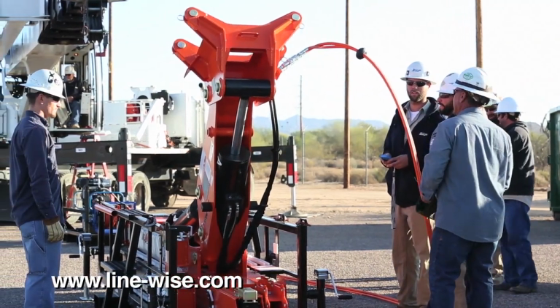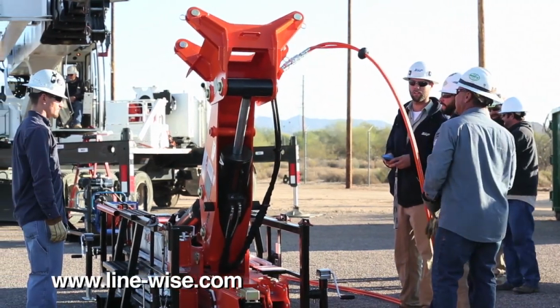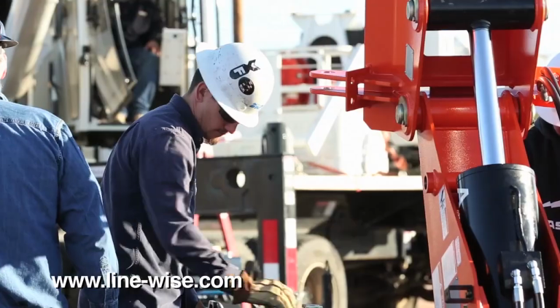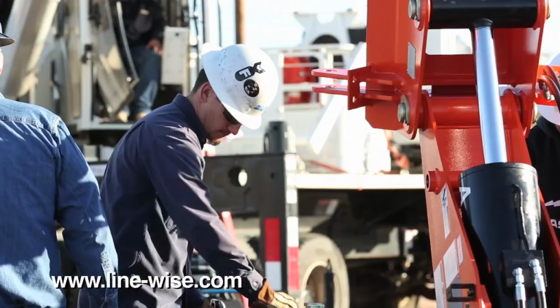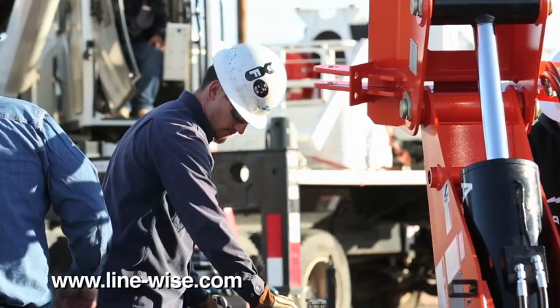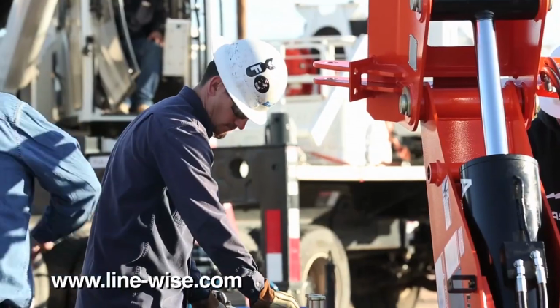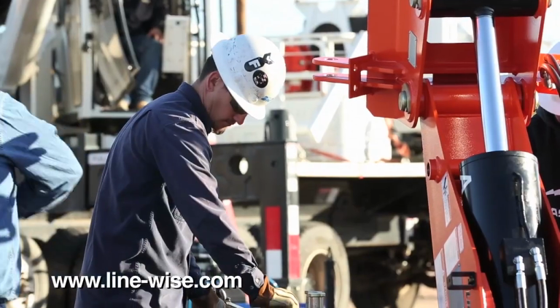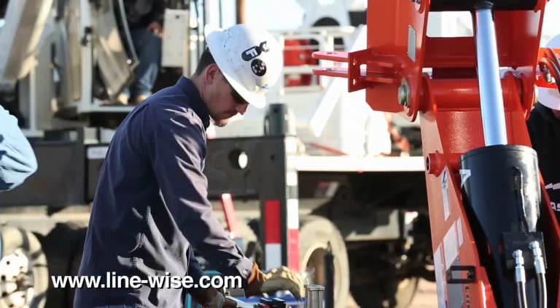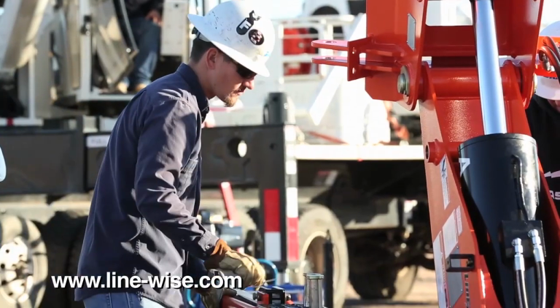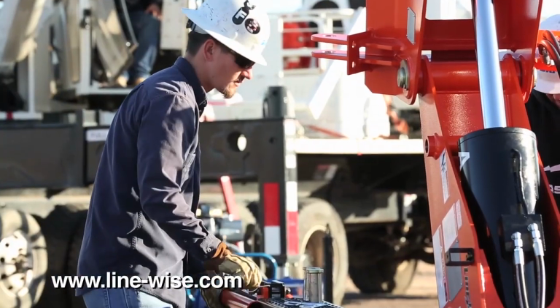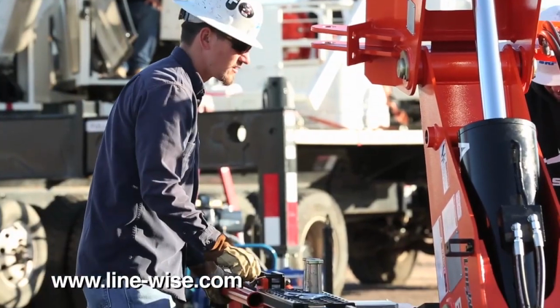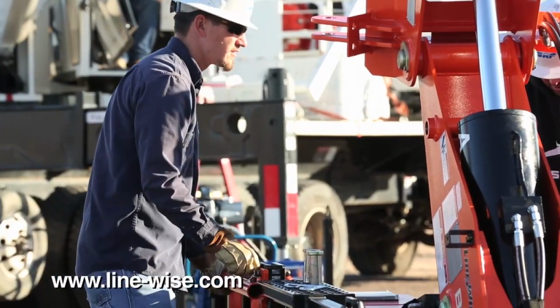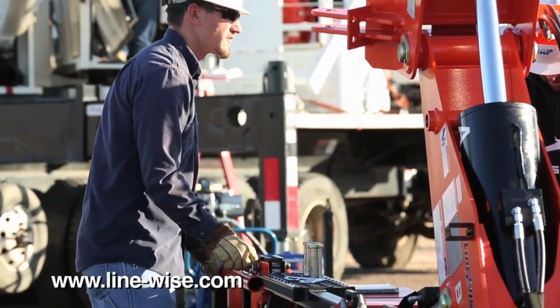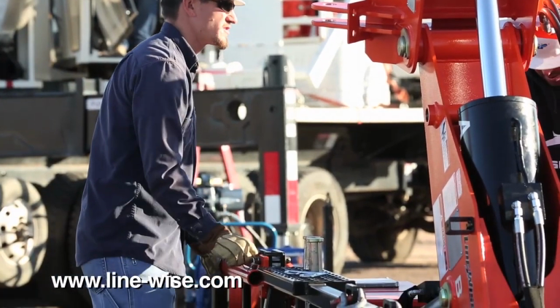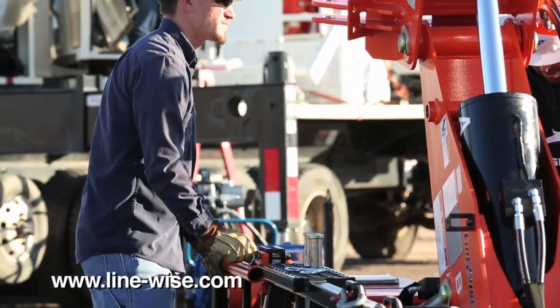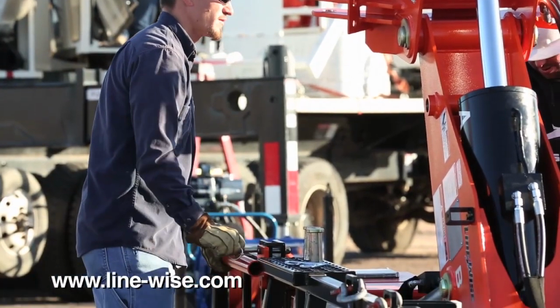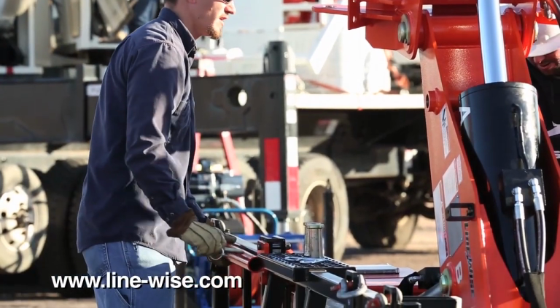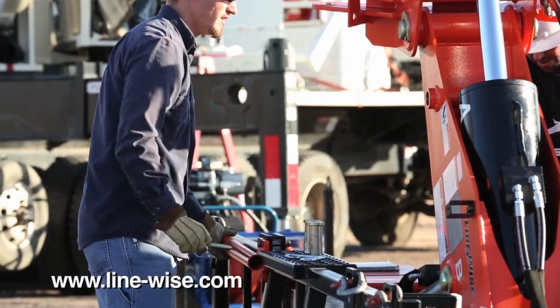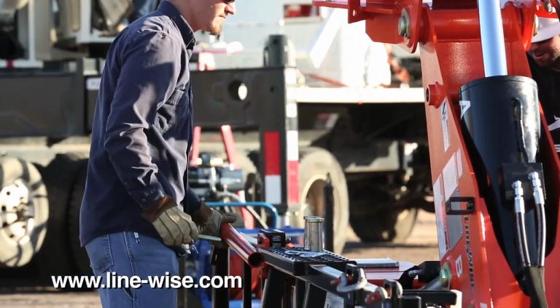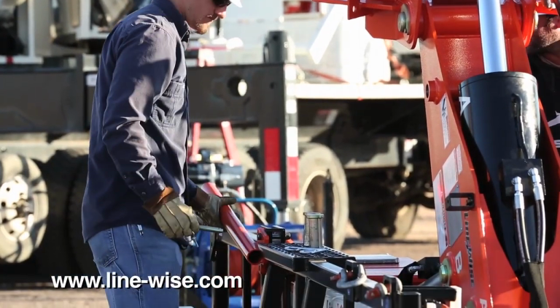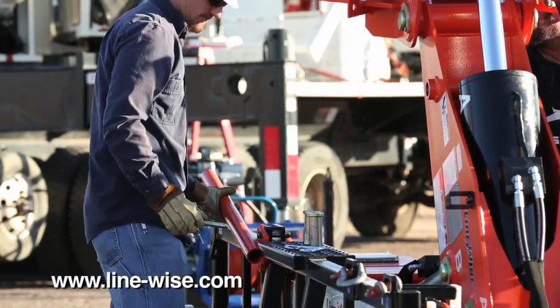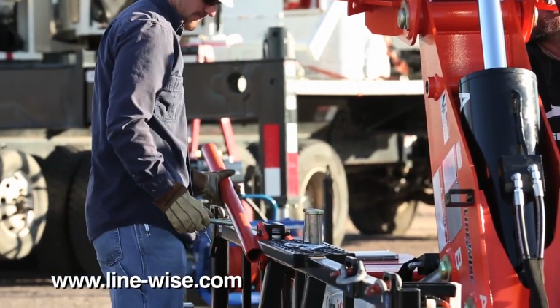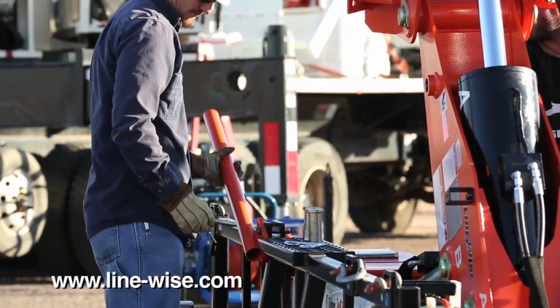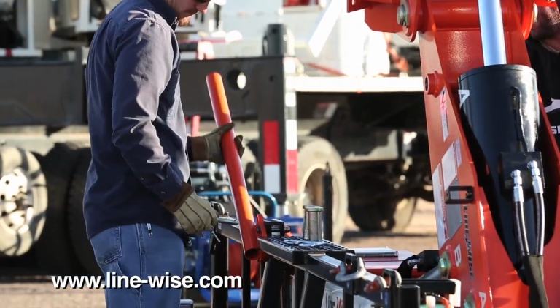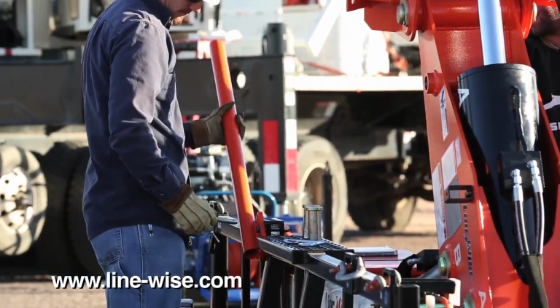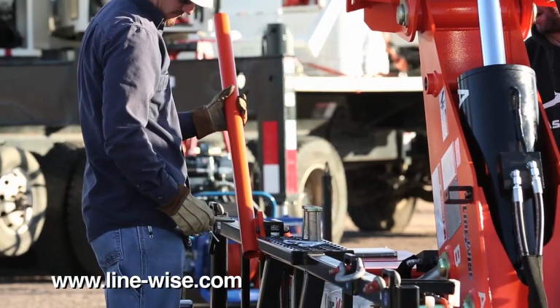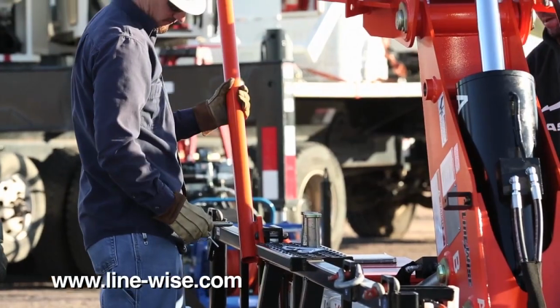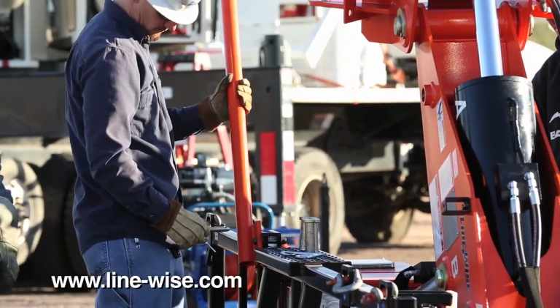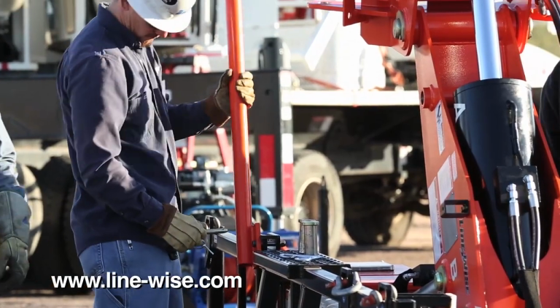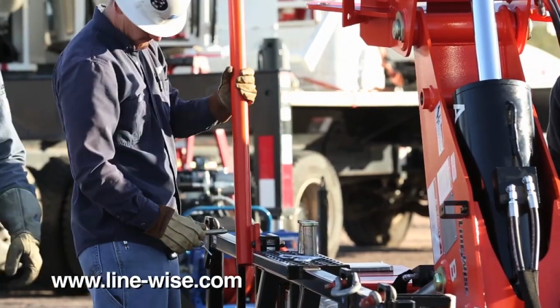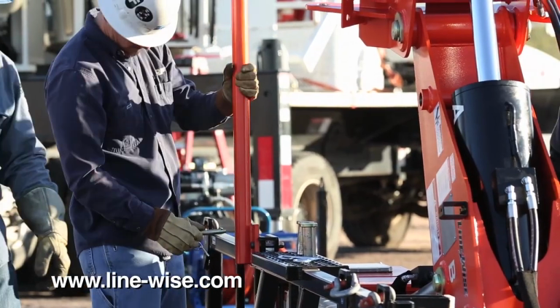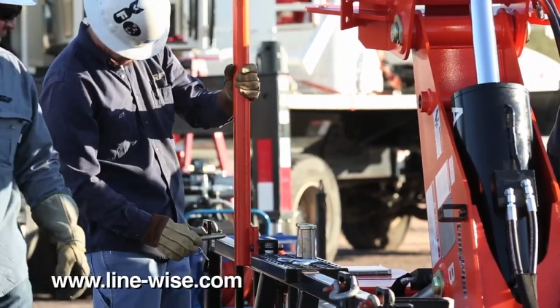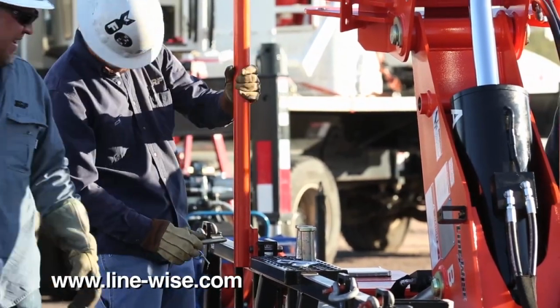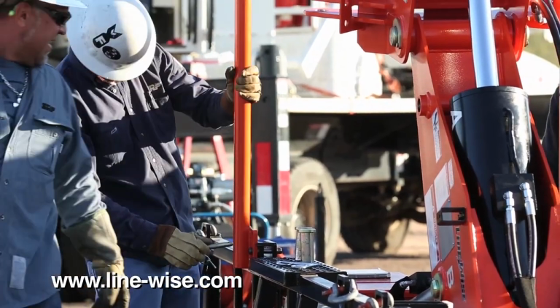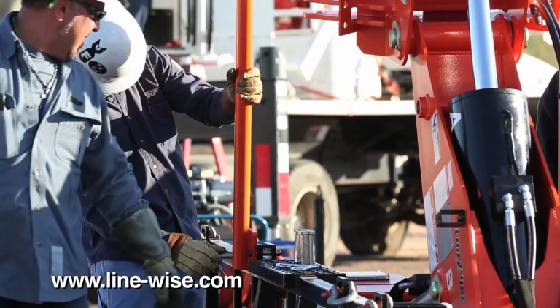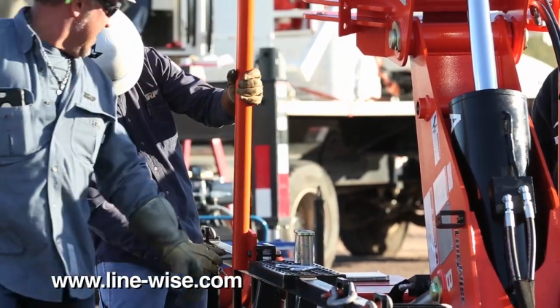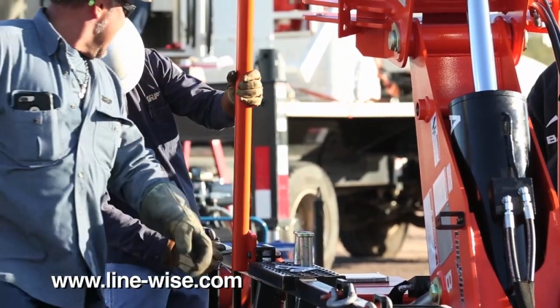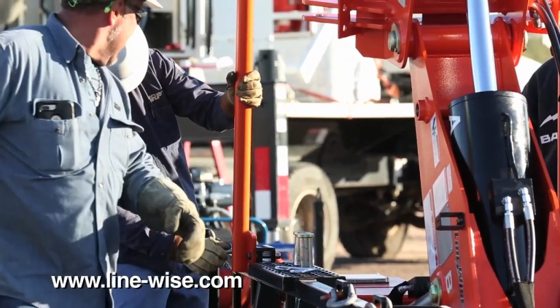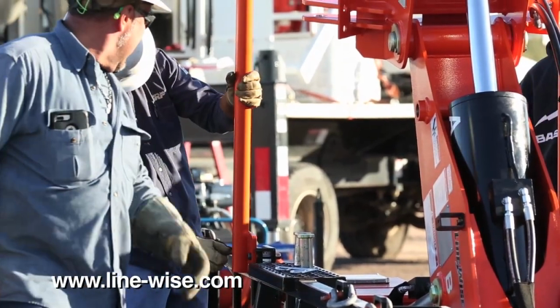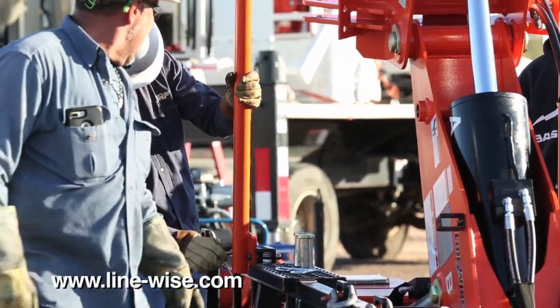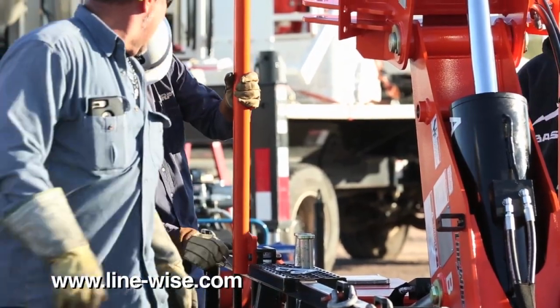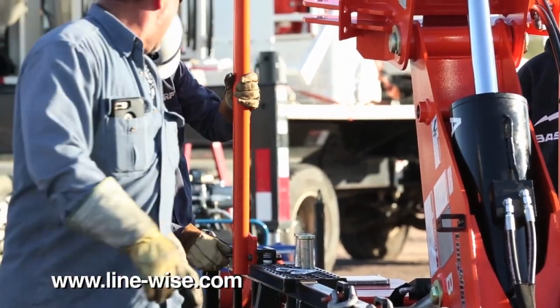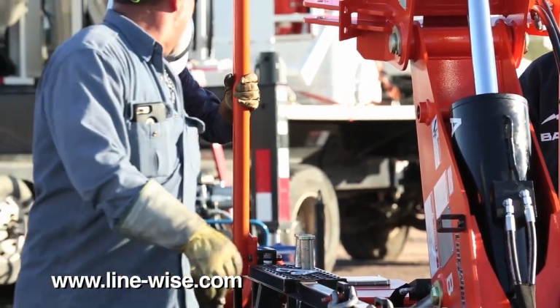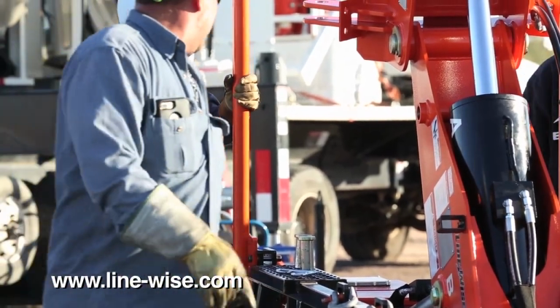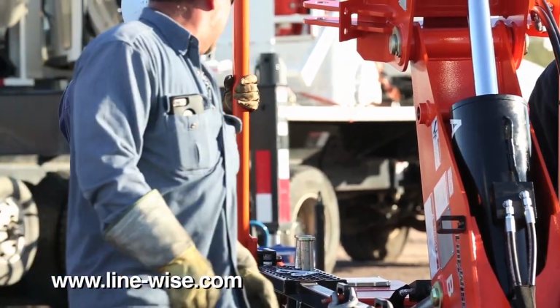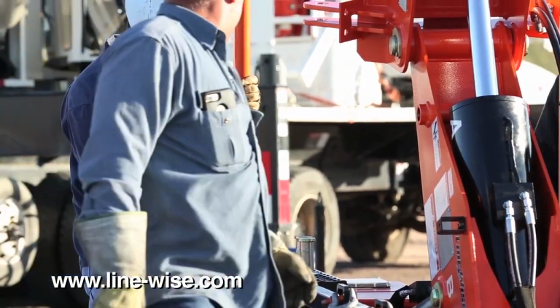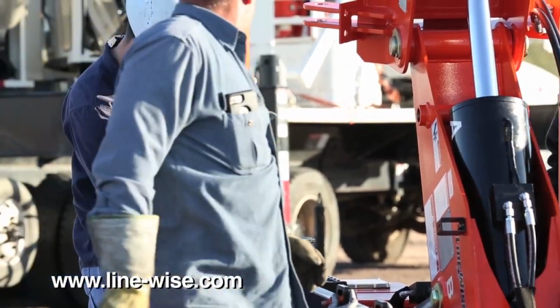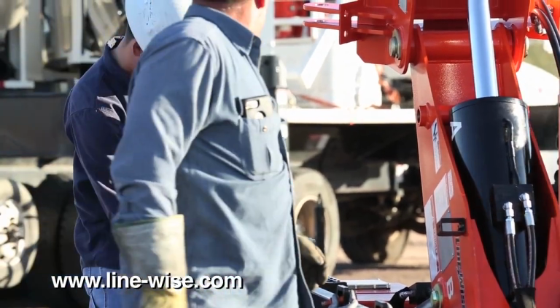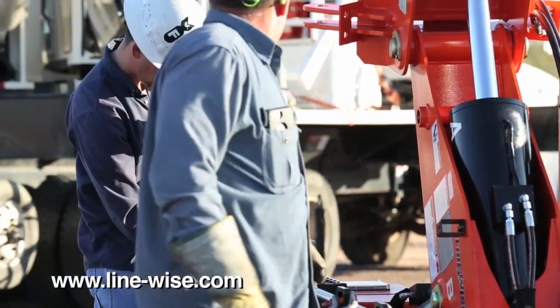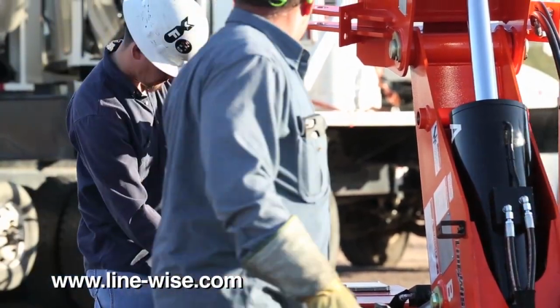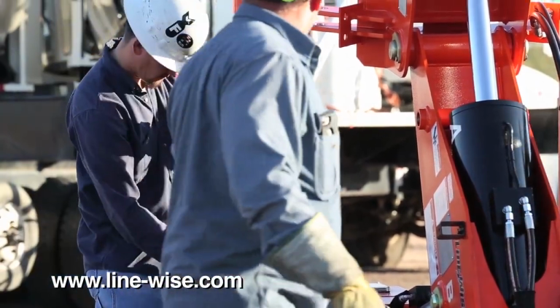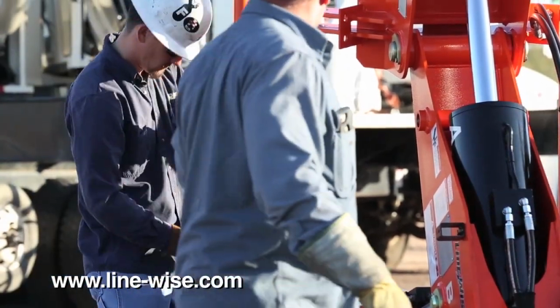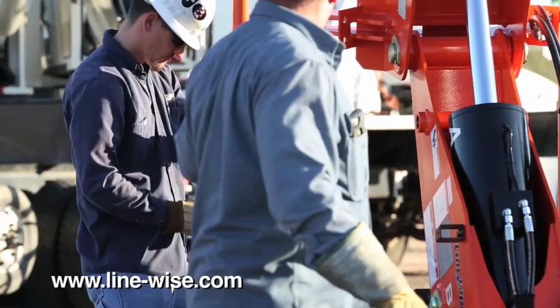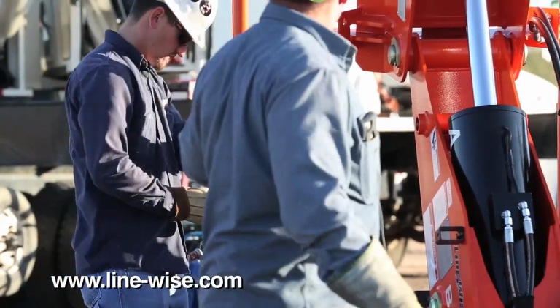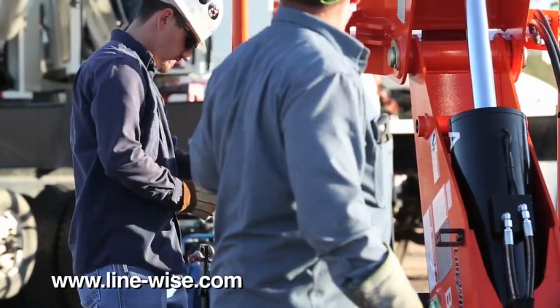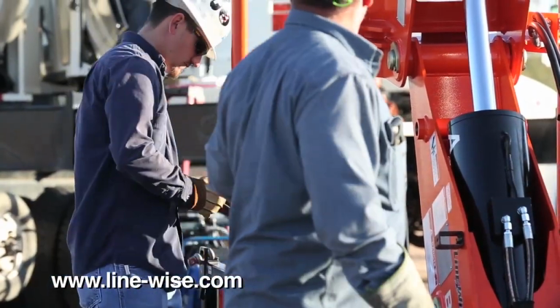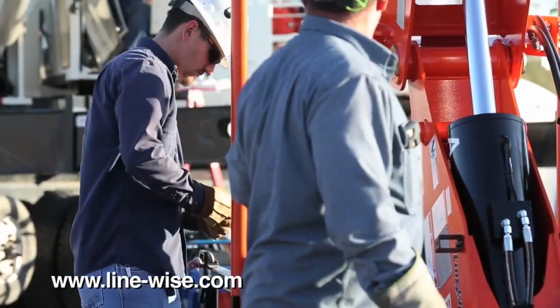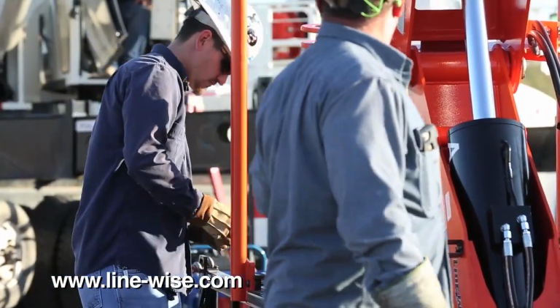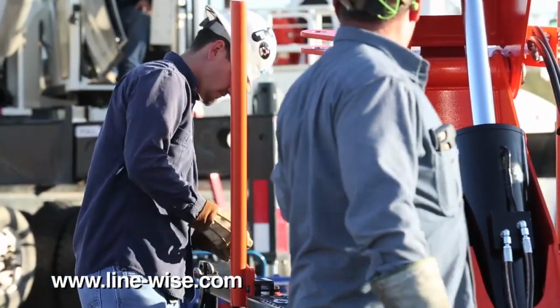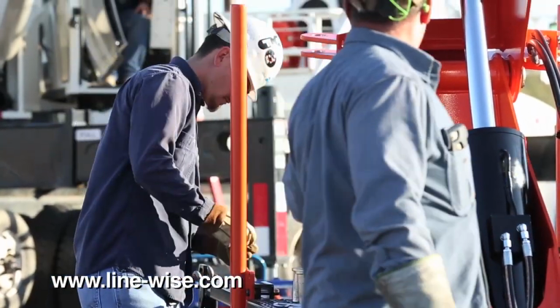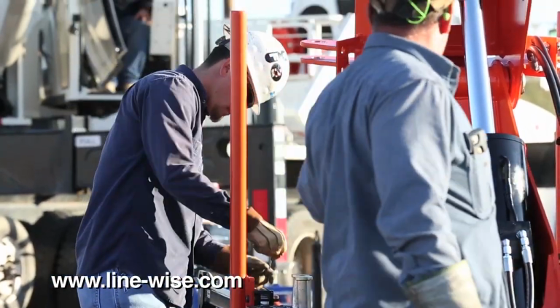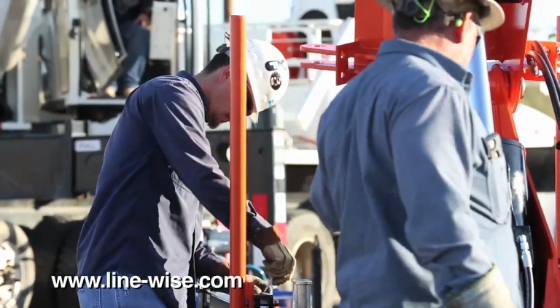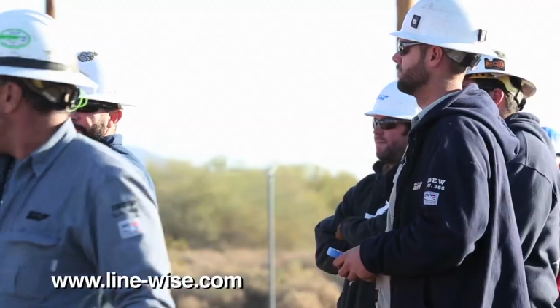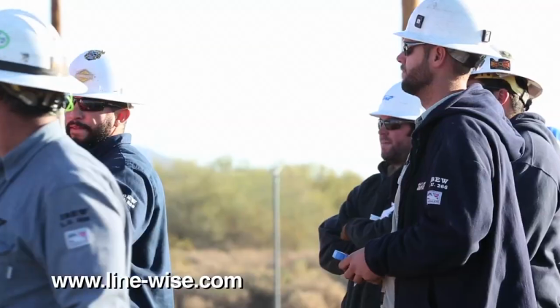The transportation skid comes with many features that make it user-friendly, such as steps and handrails to get into position and attach to your crane.